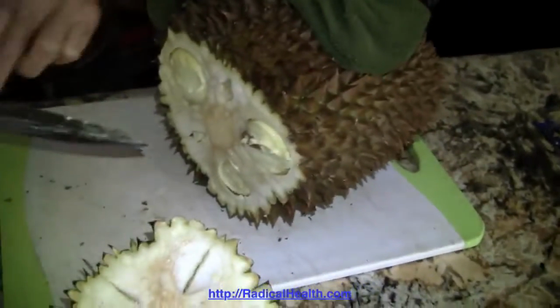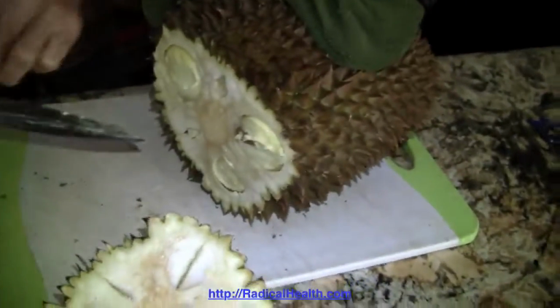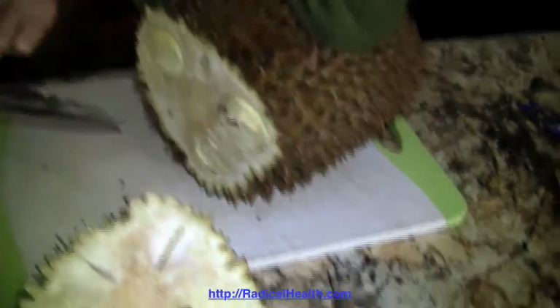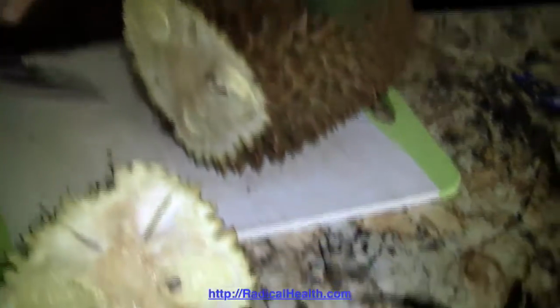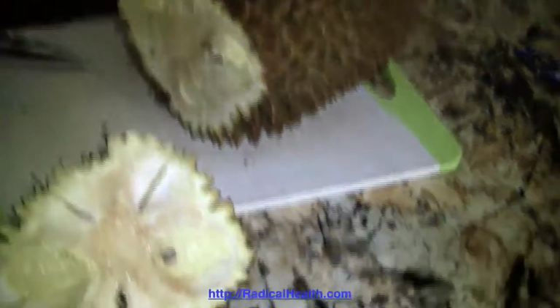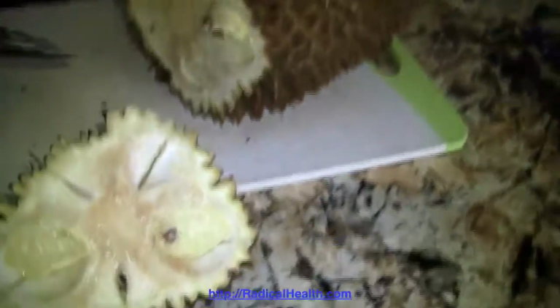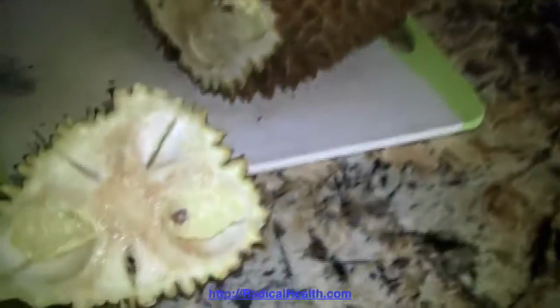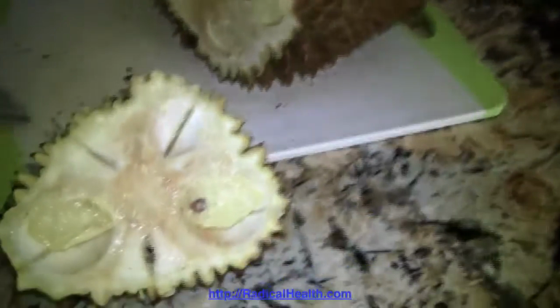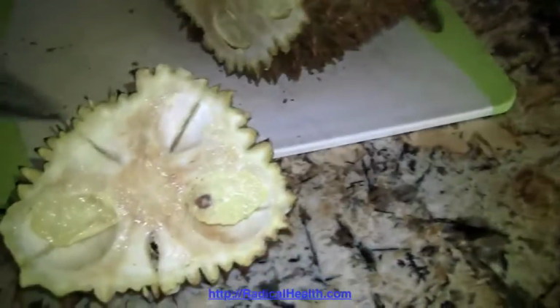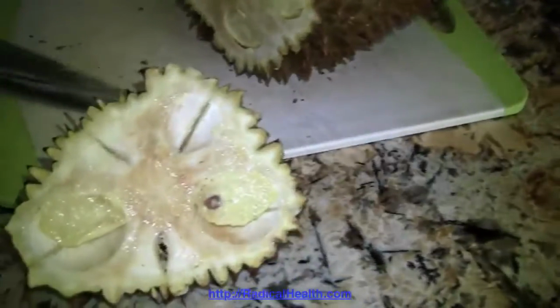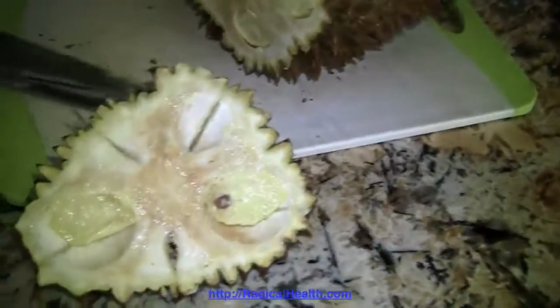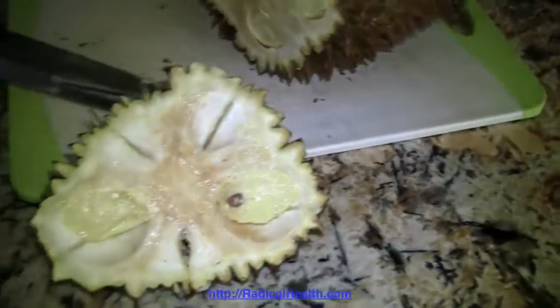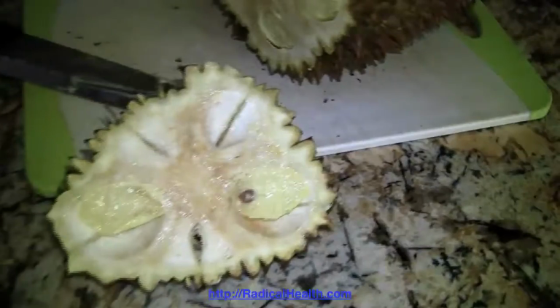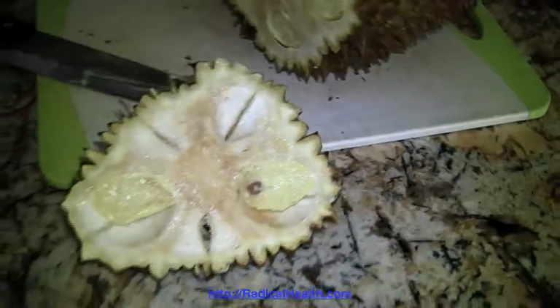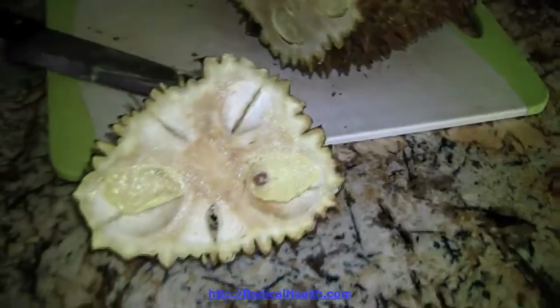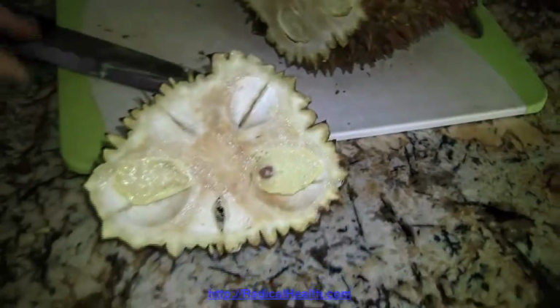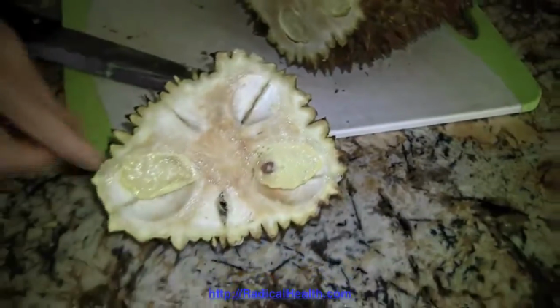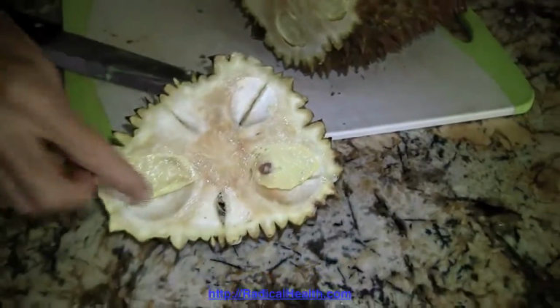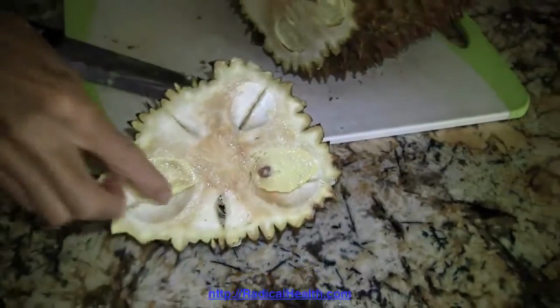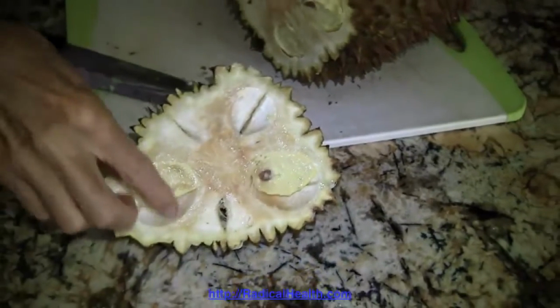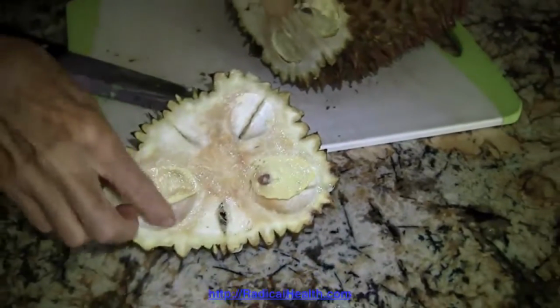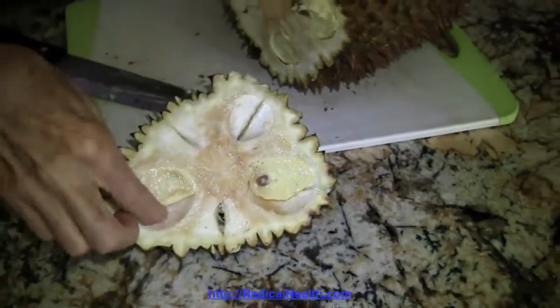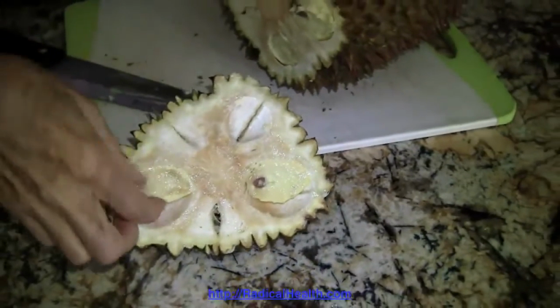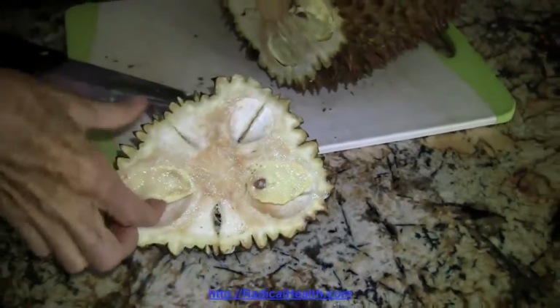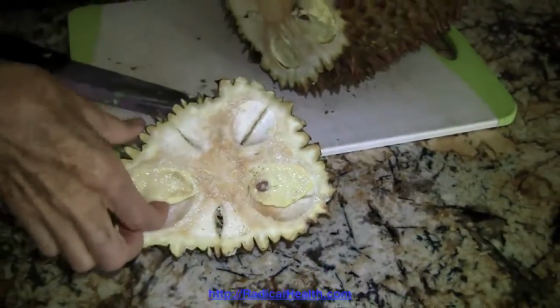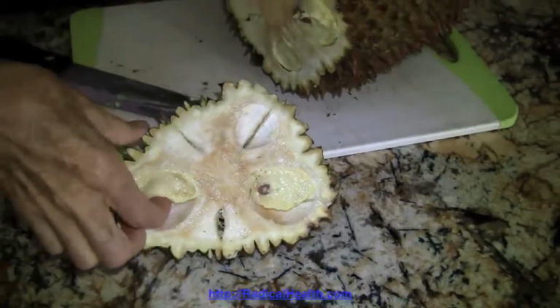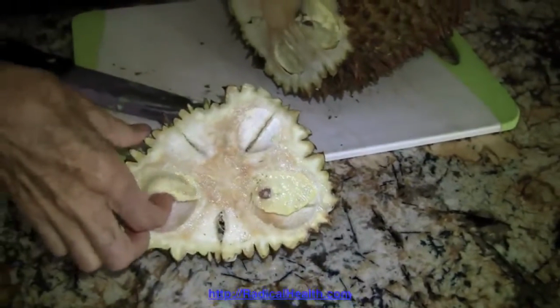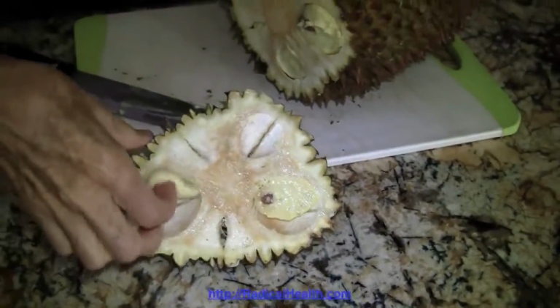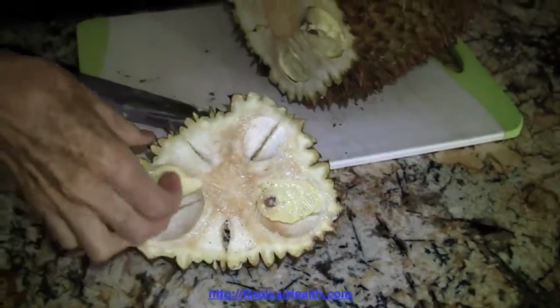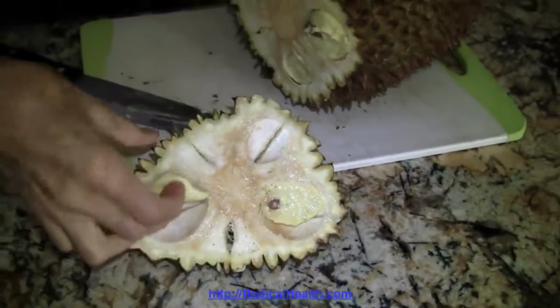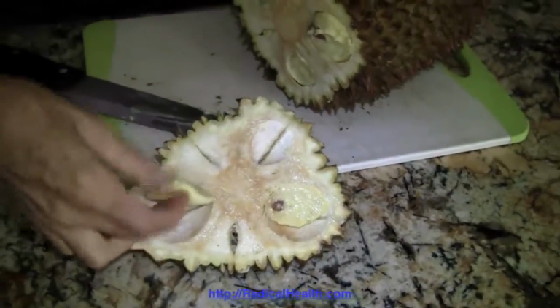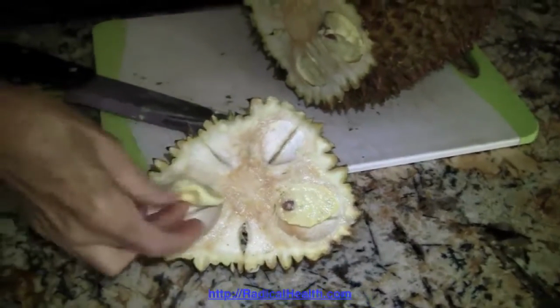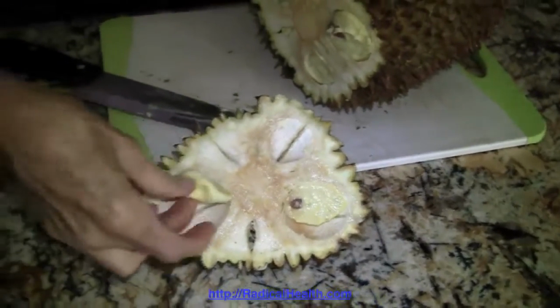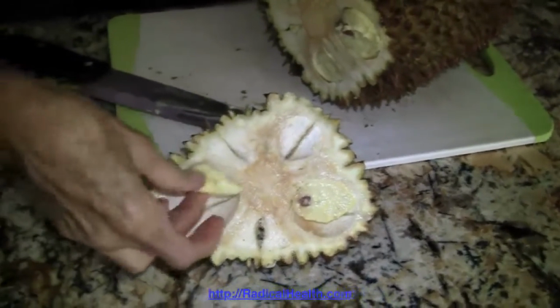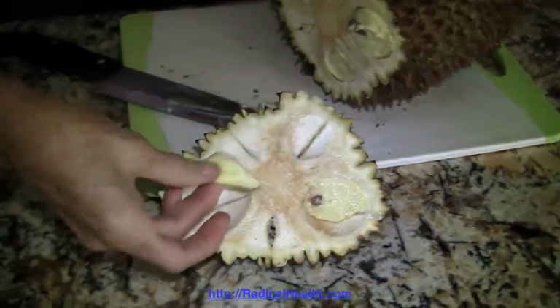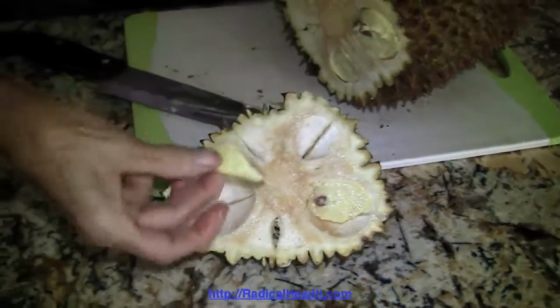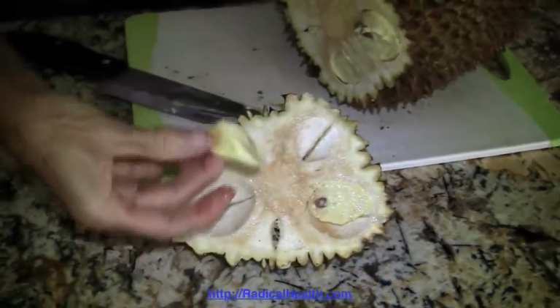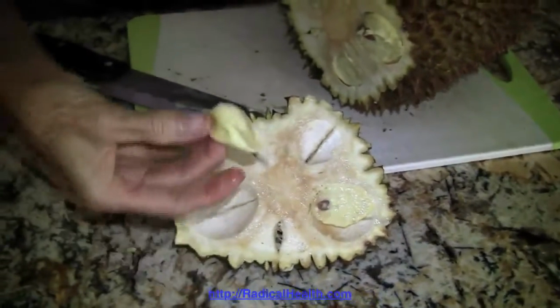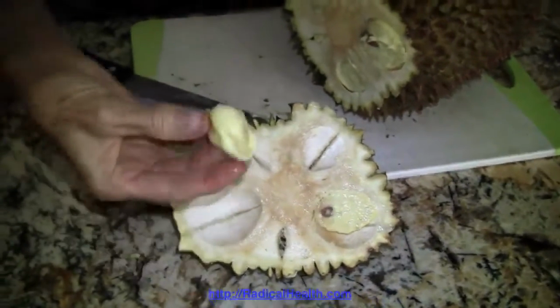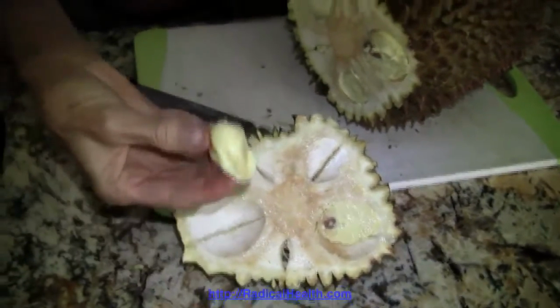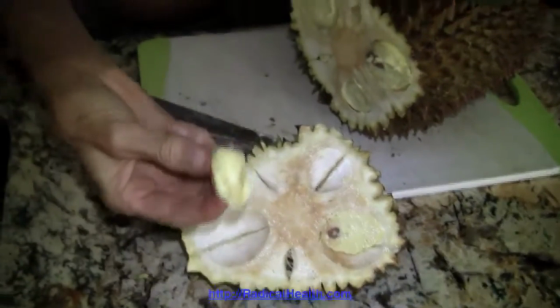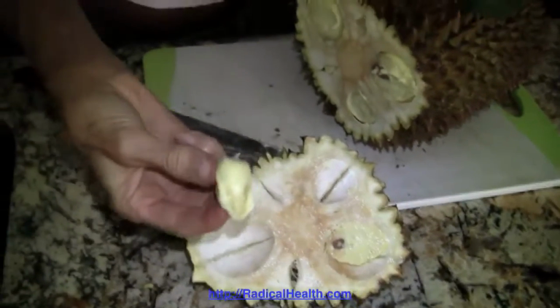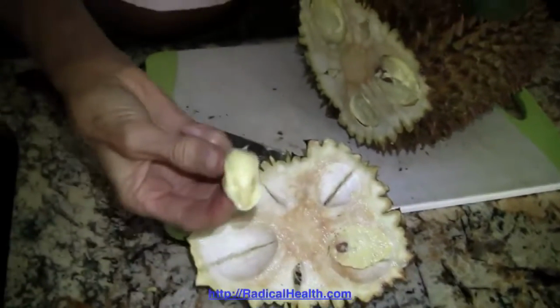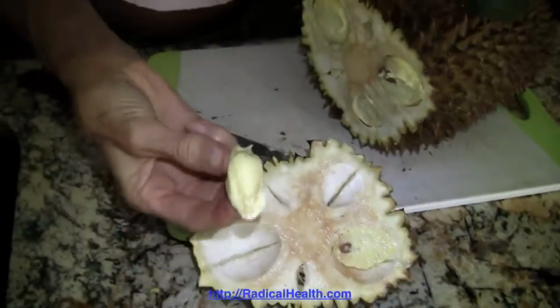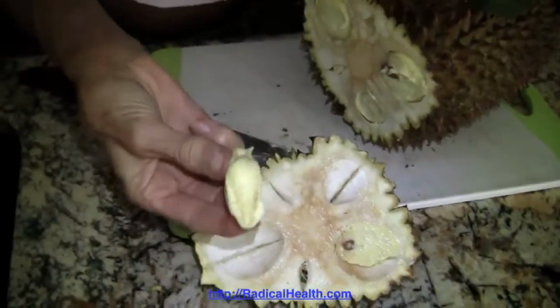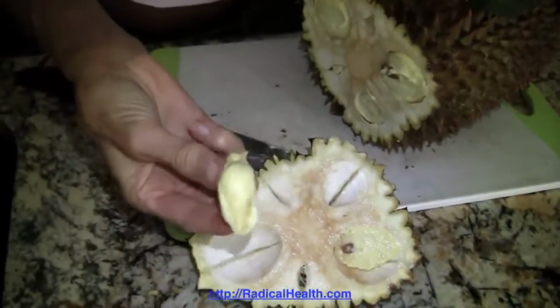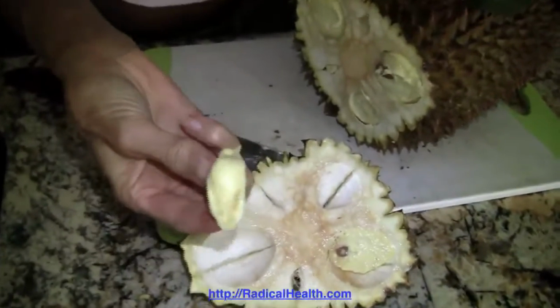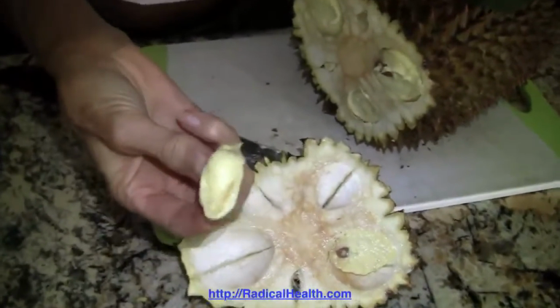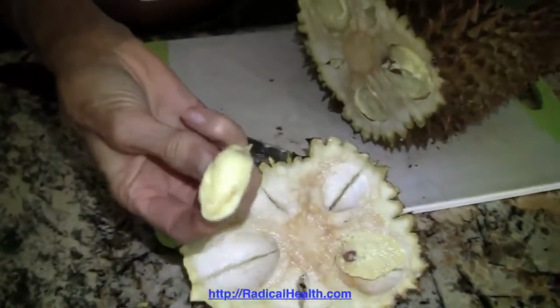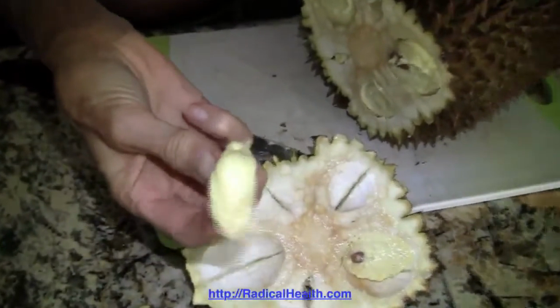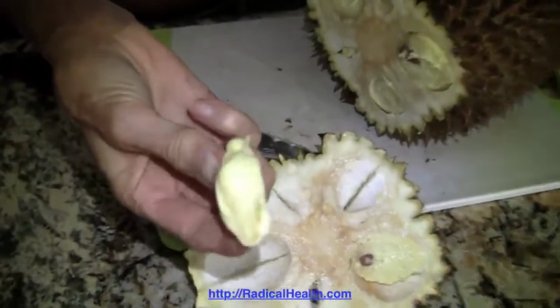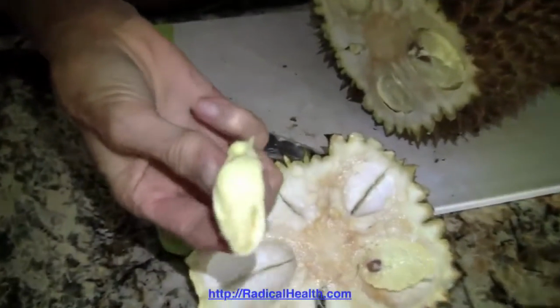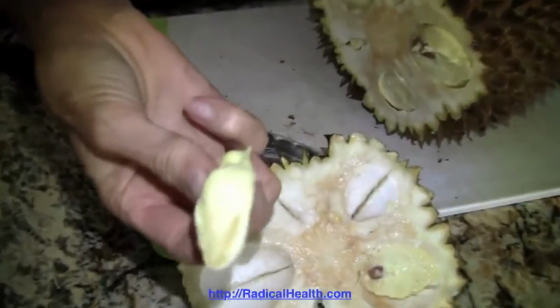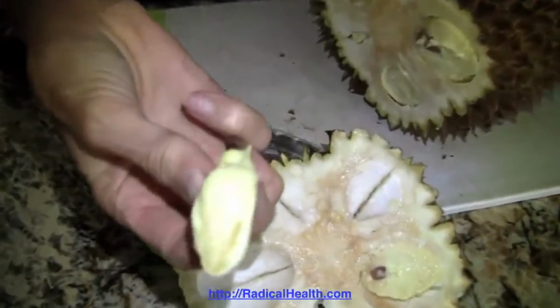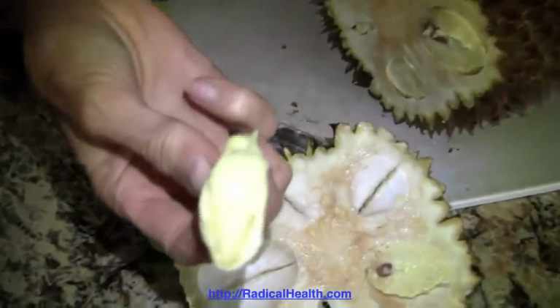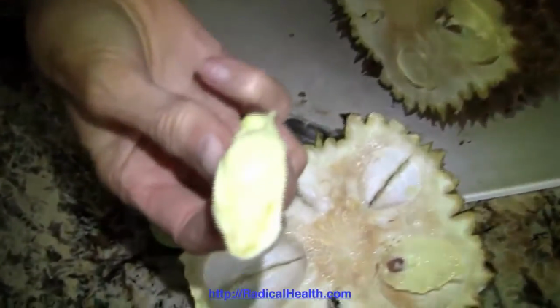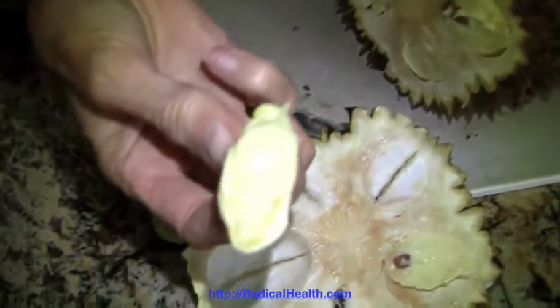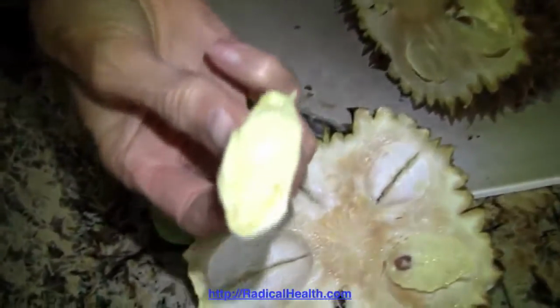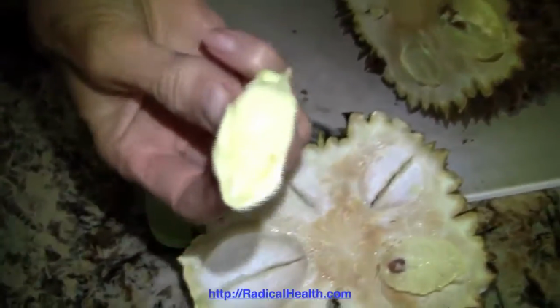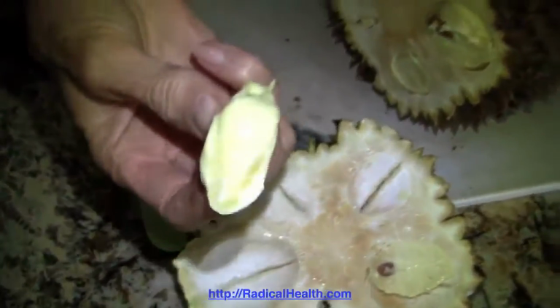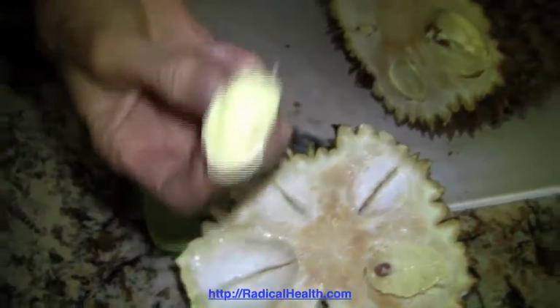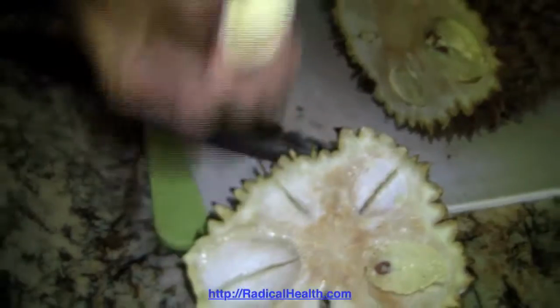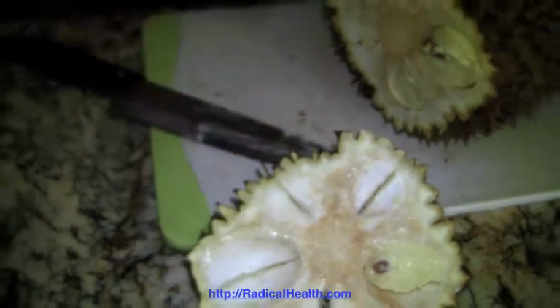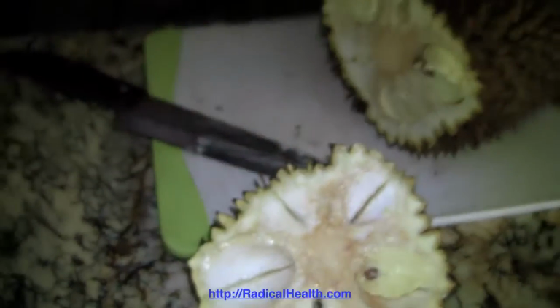This is a good one — it's very creamy, kind of like very custardy.